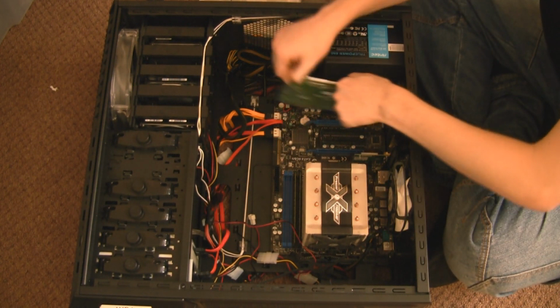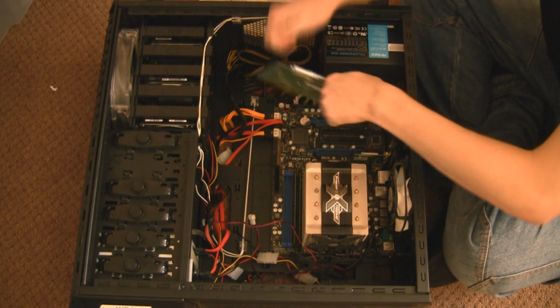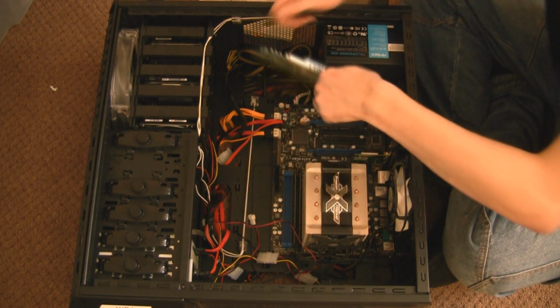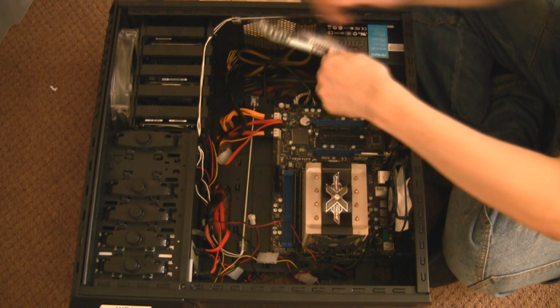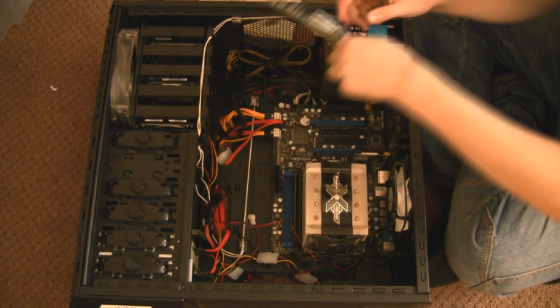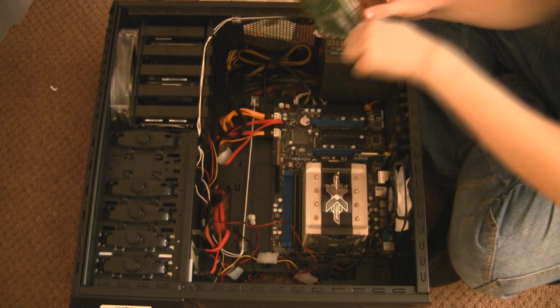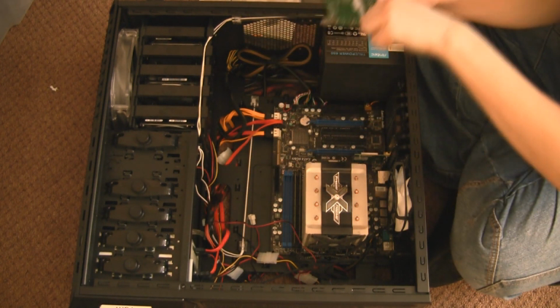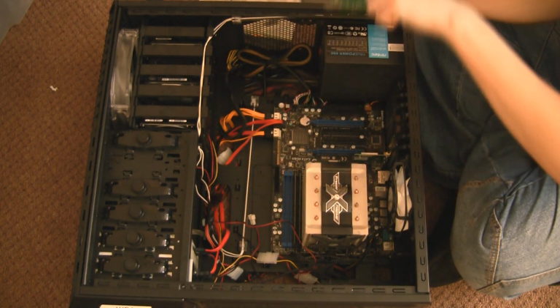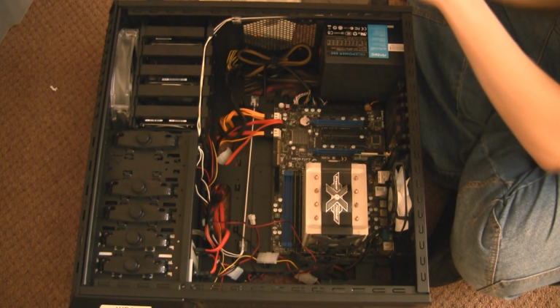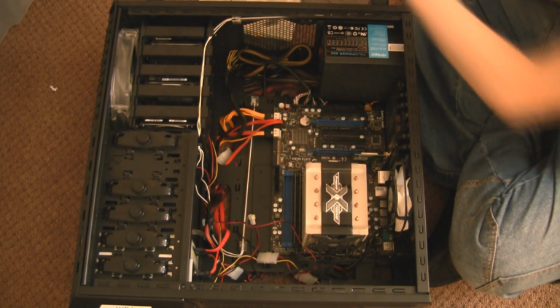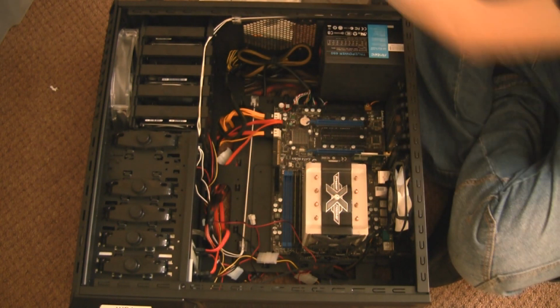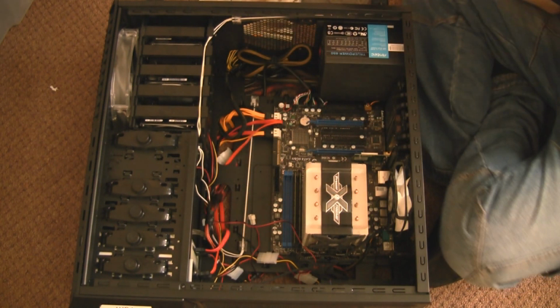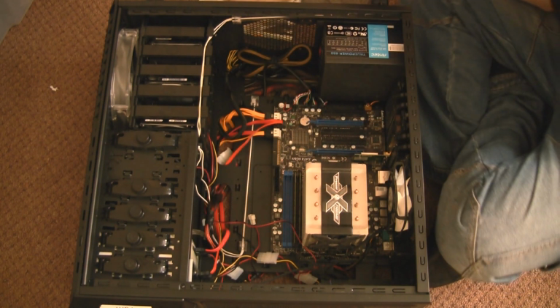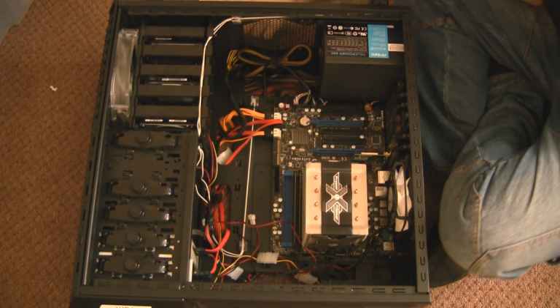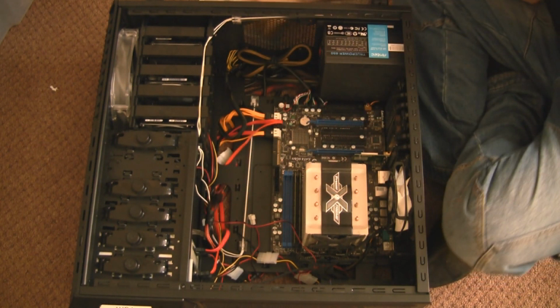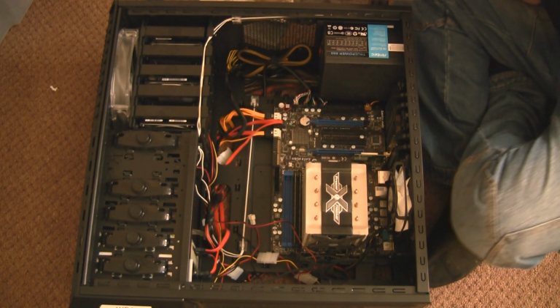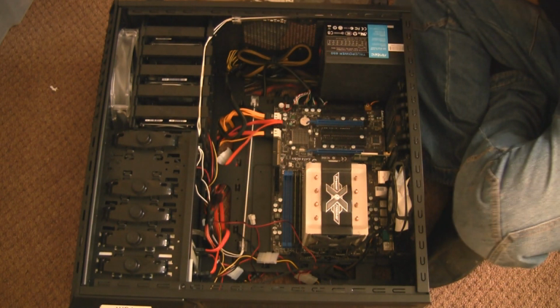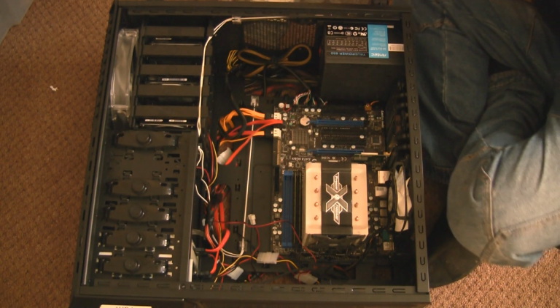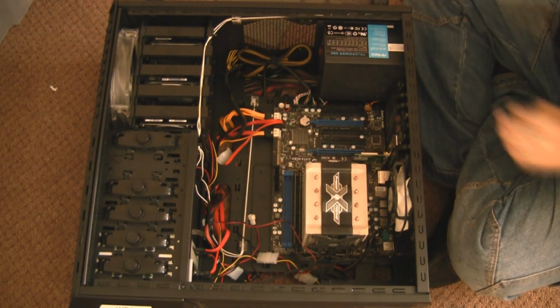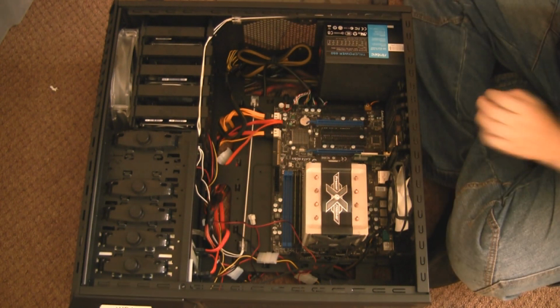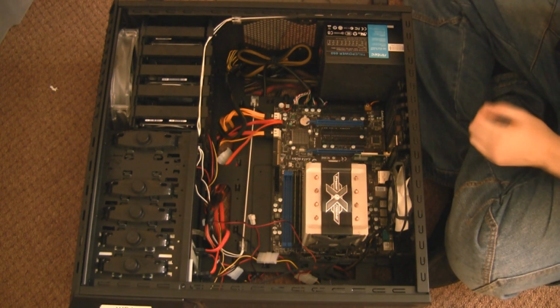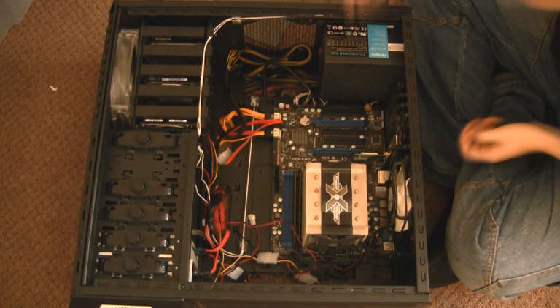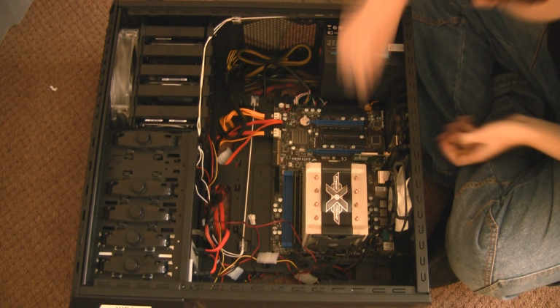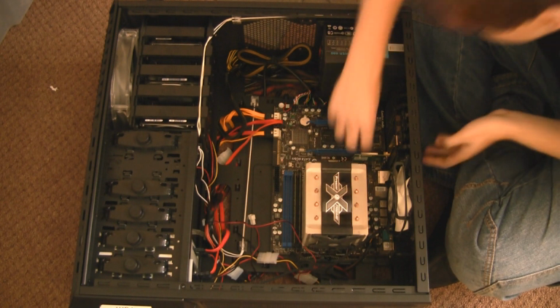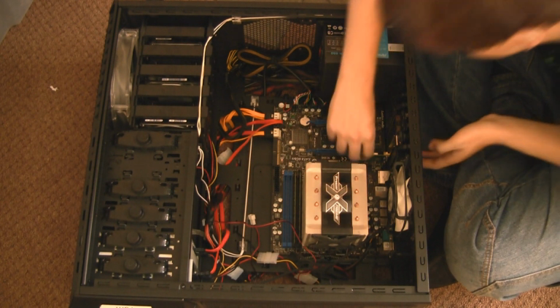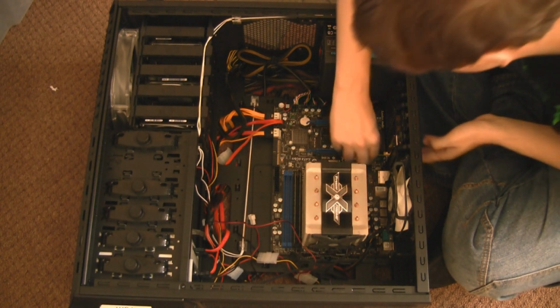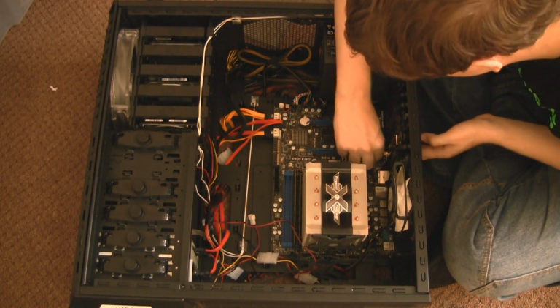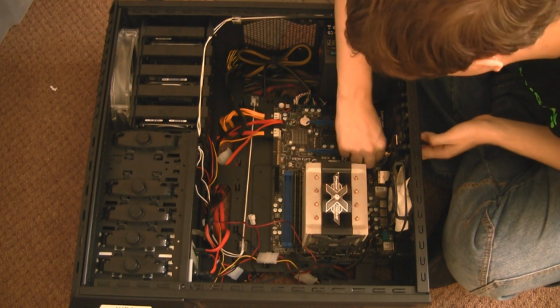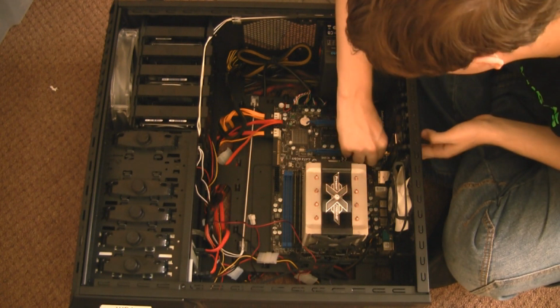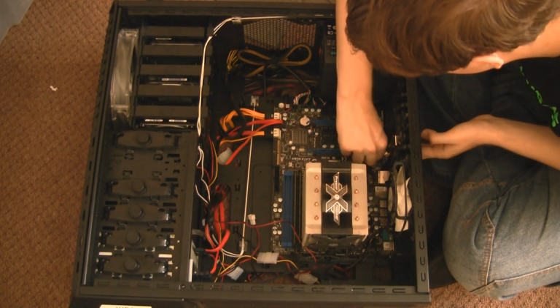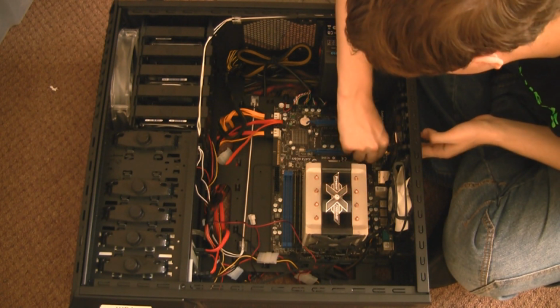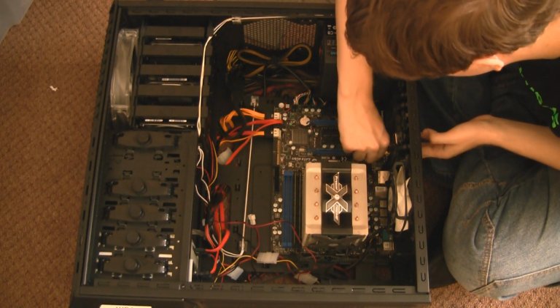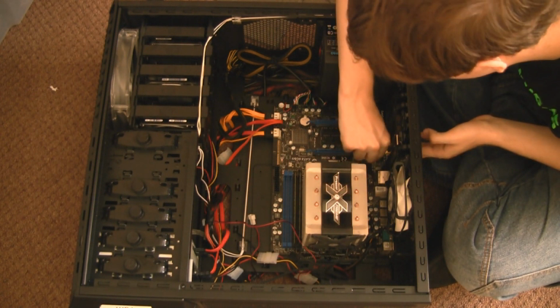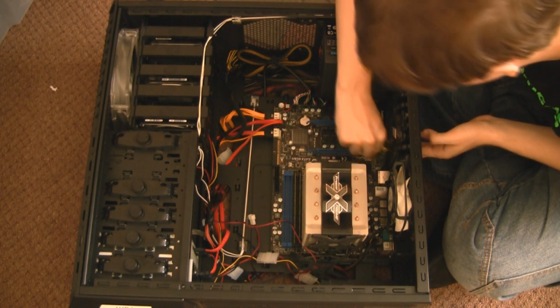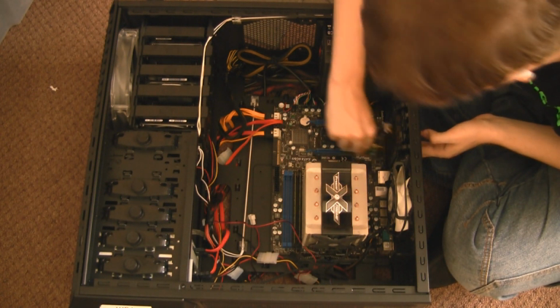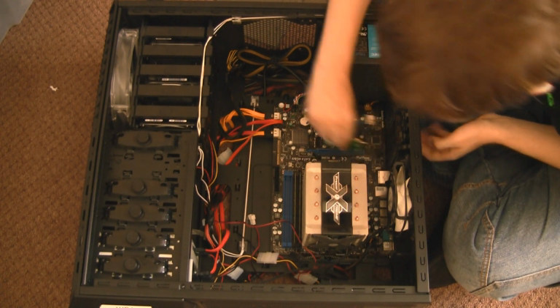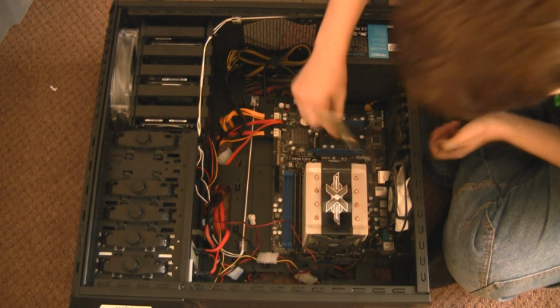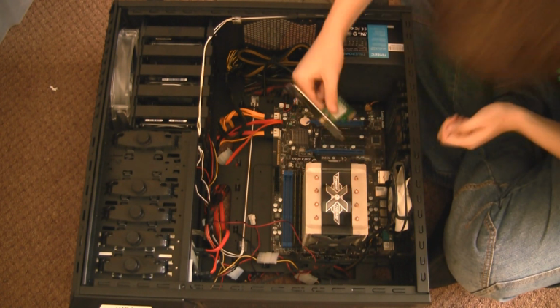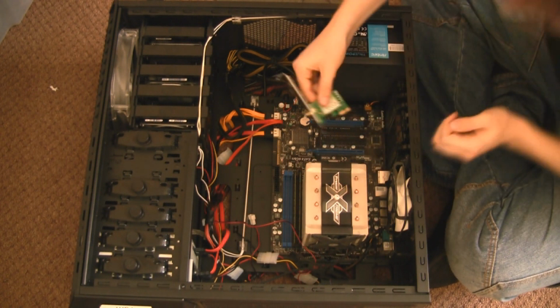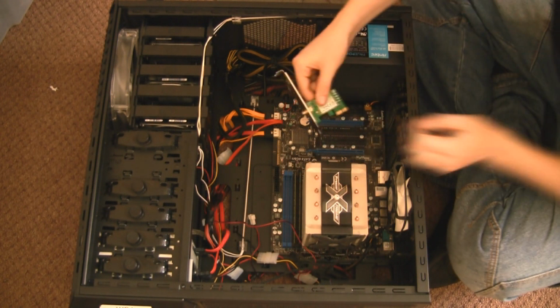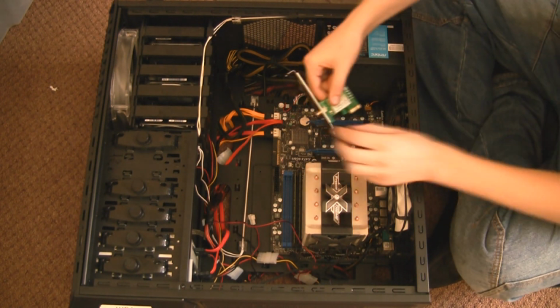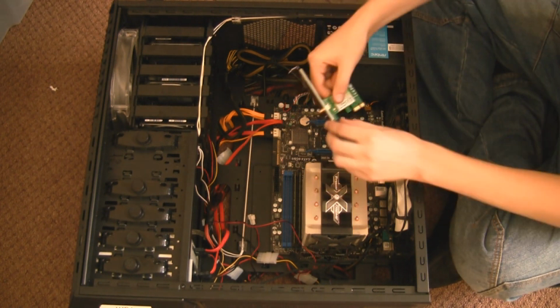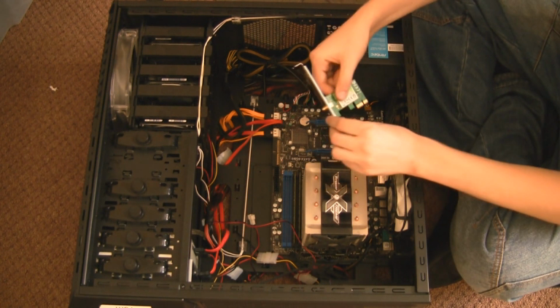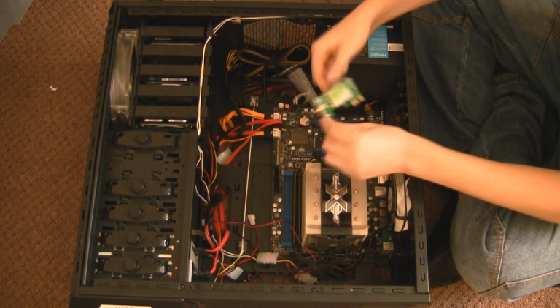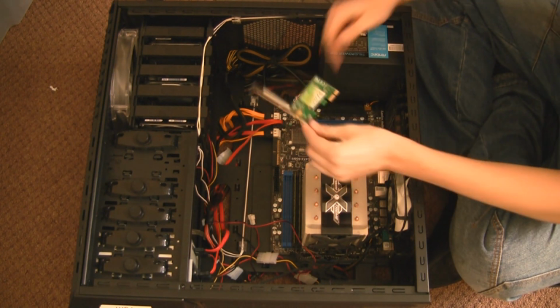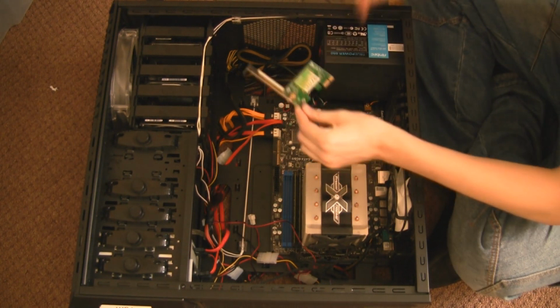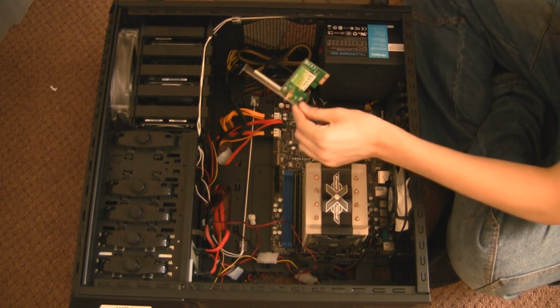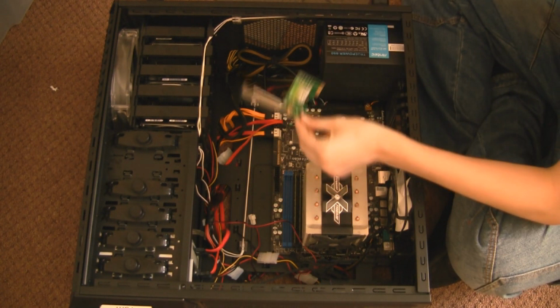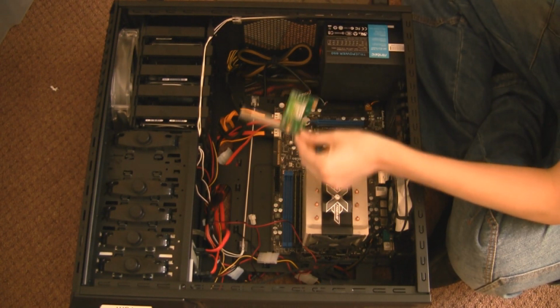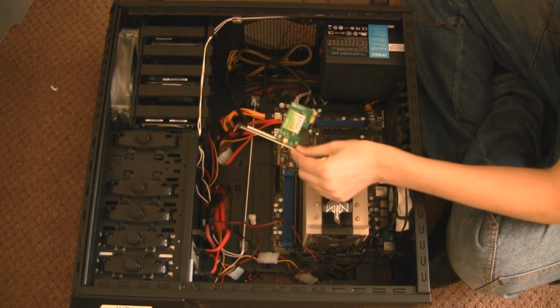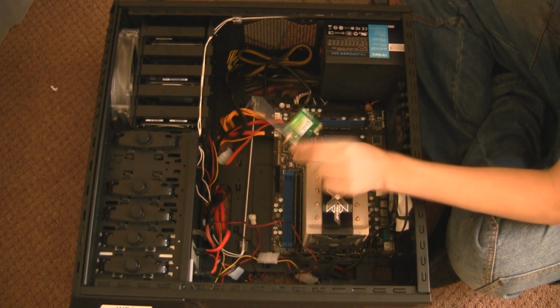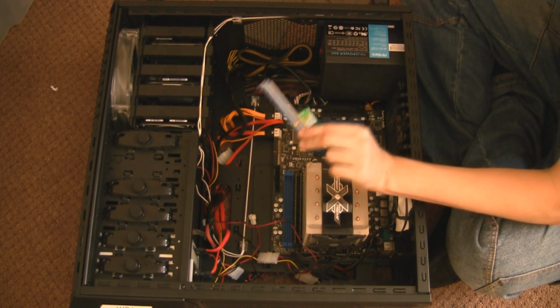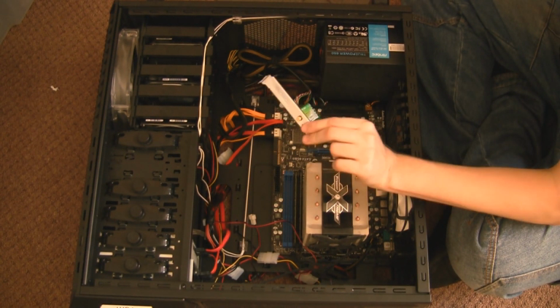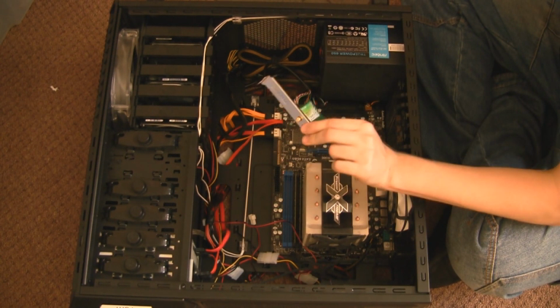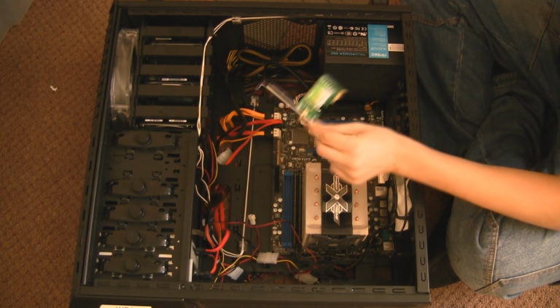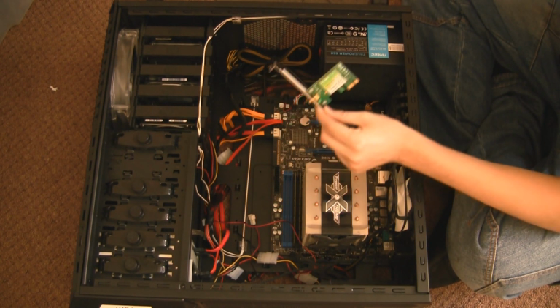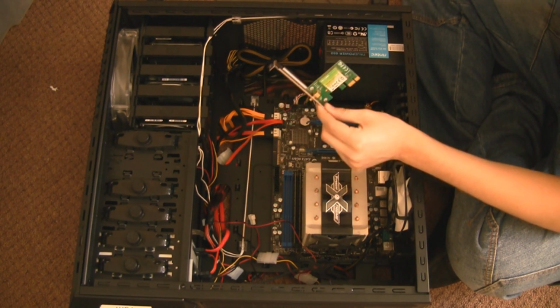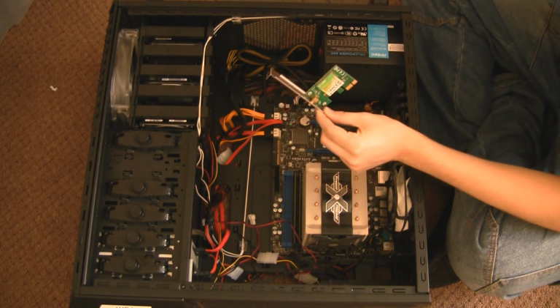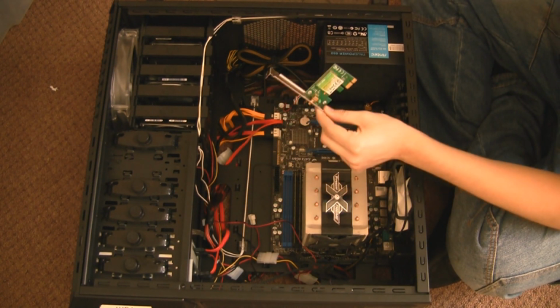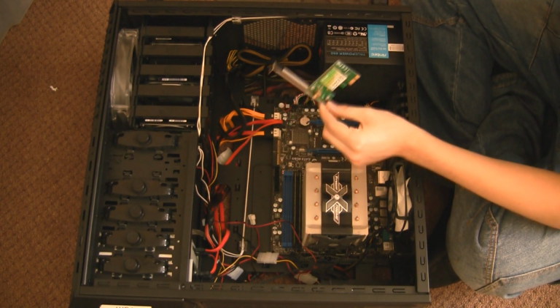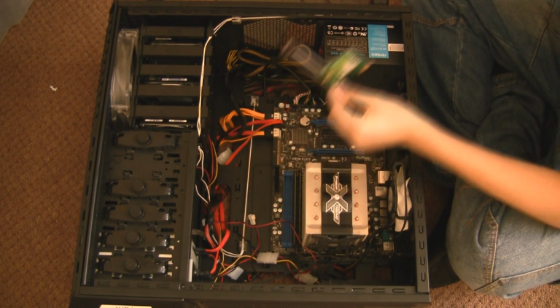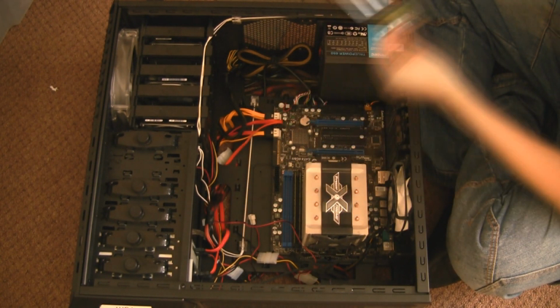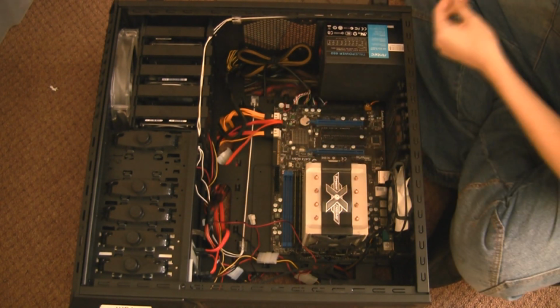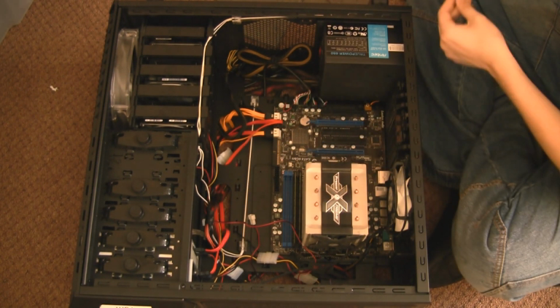Do this with all your PCI cards as well. That's my TV card, and this is my WiFi card — PCI Express times one.